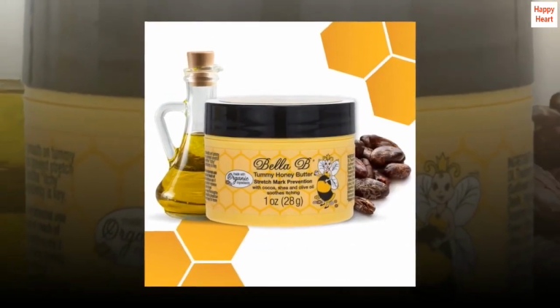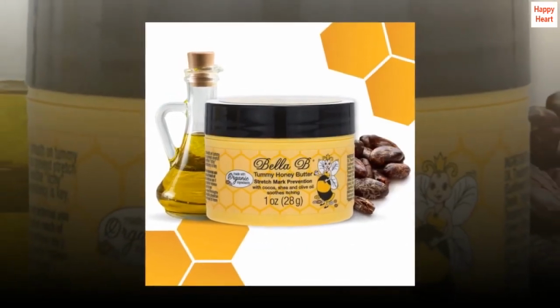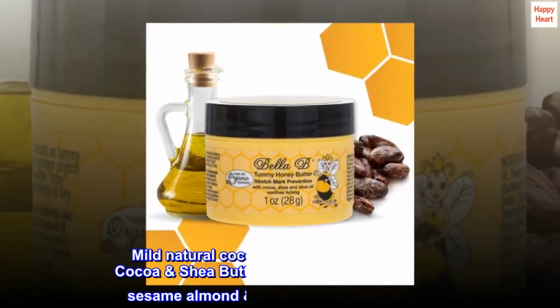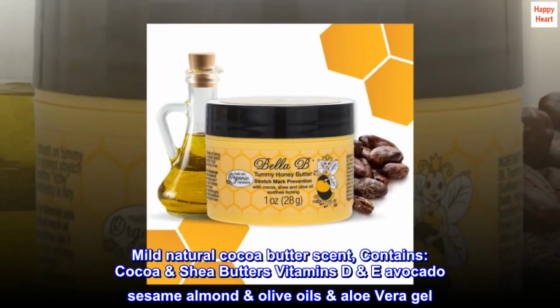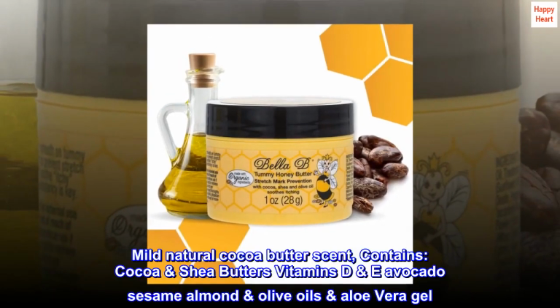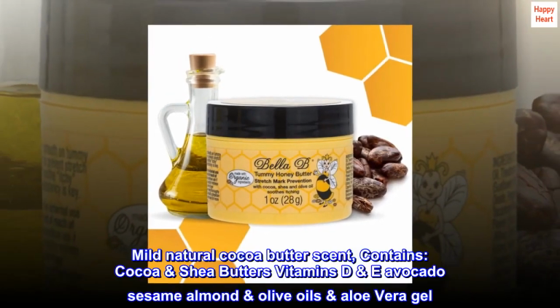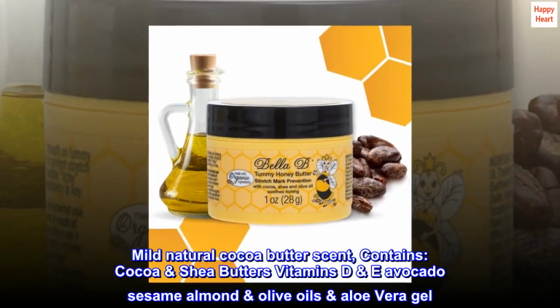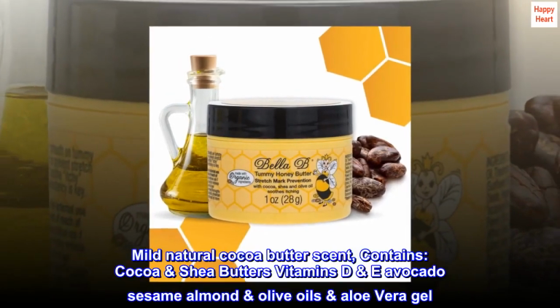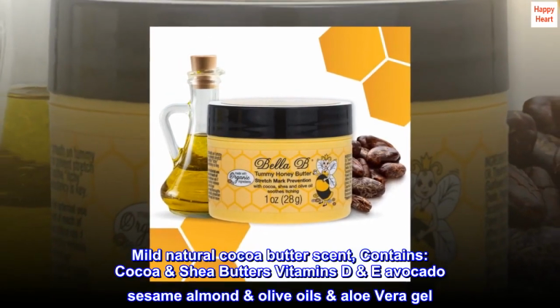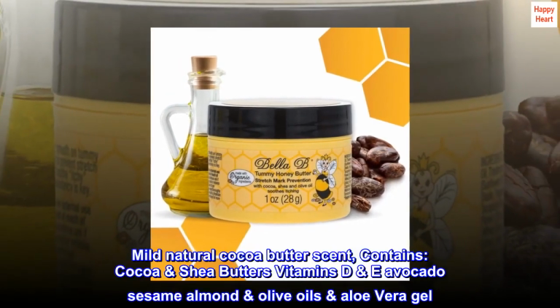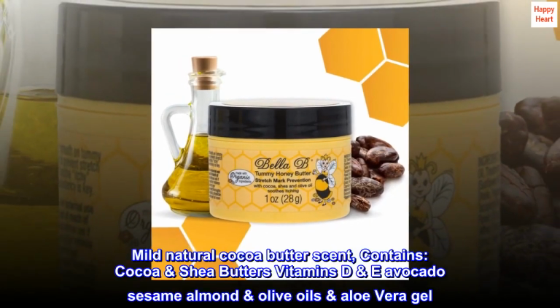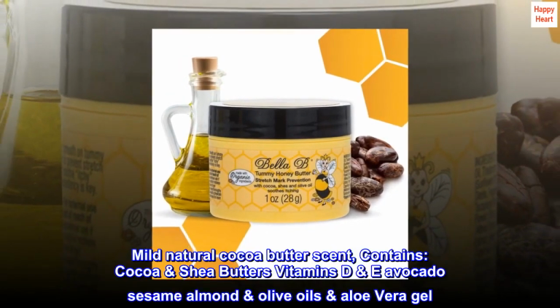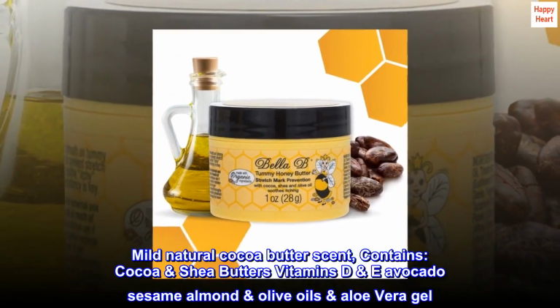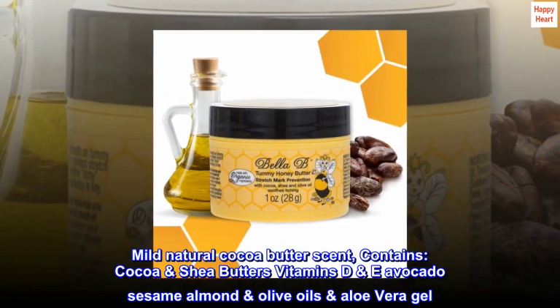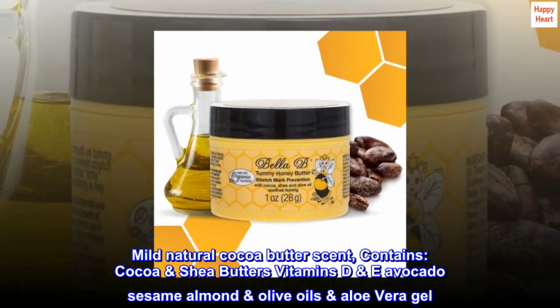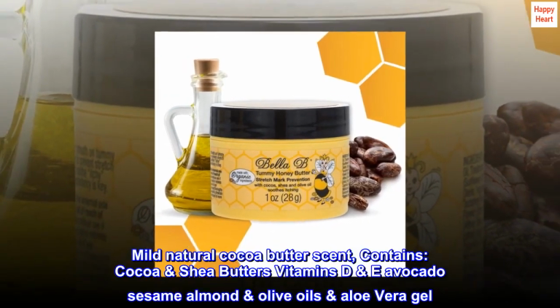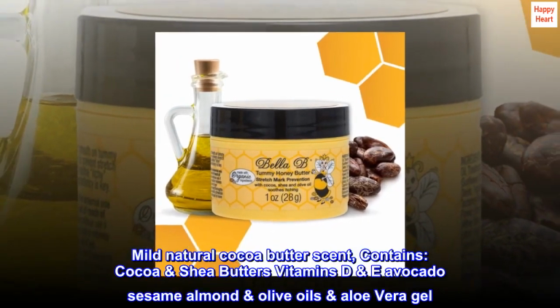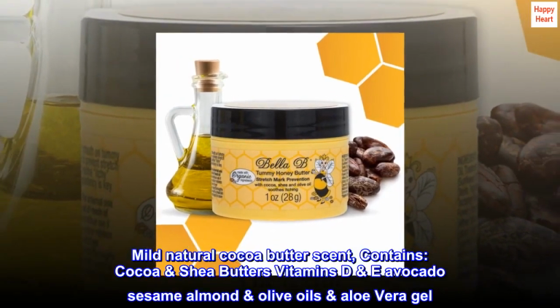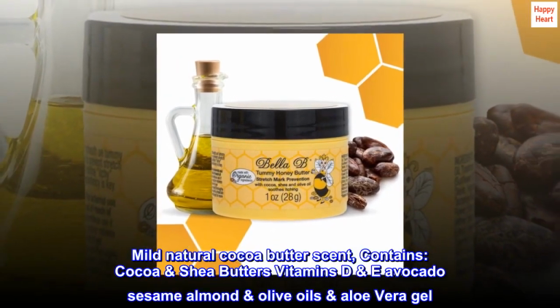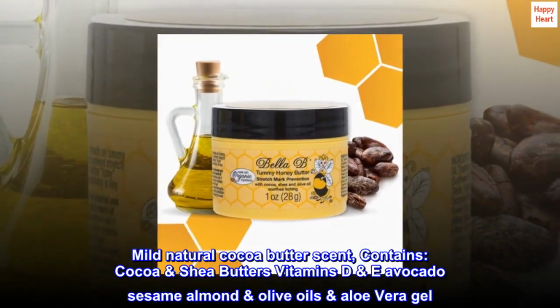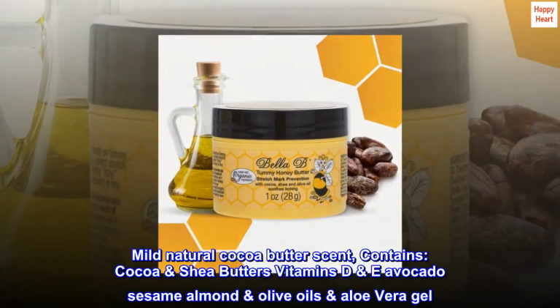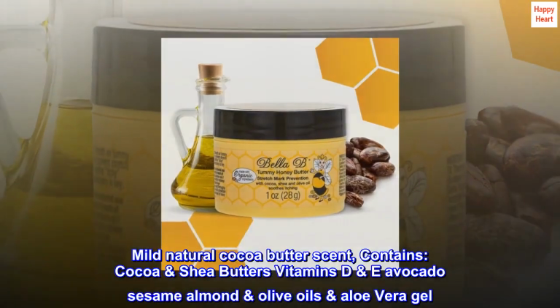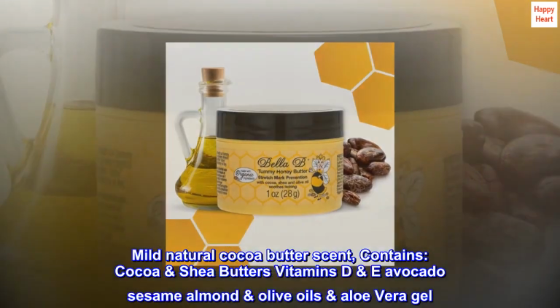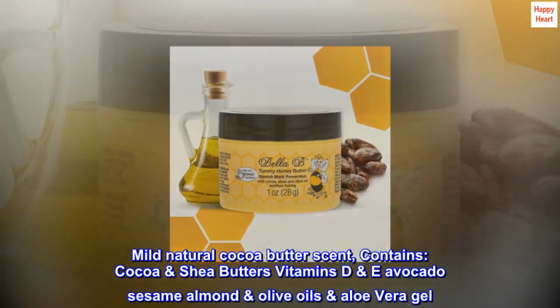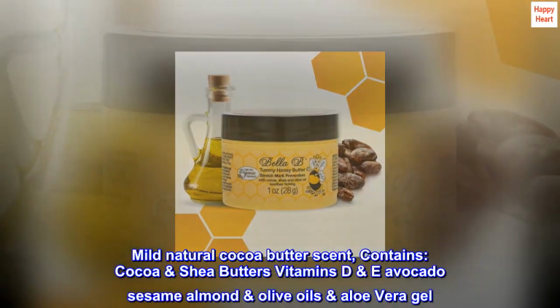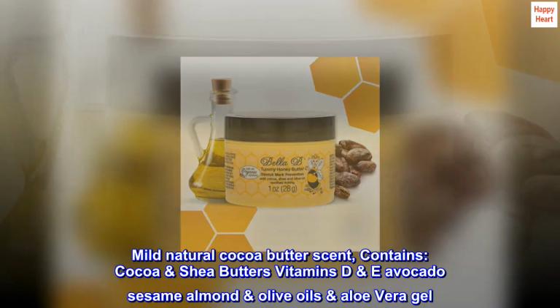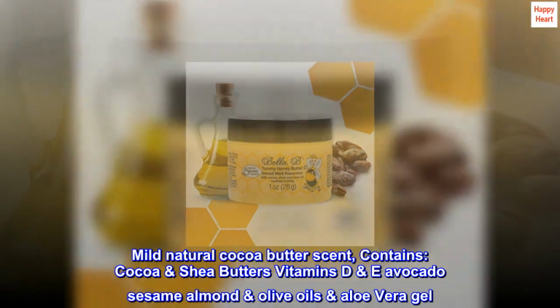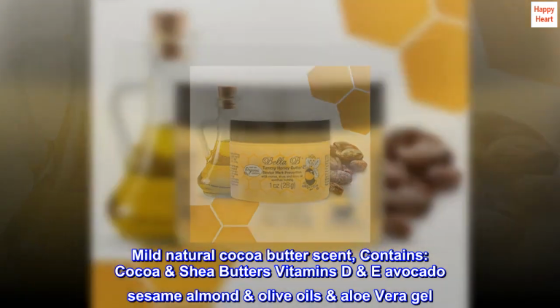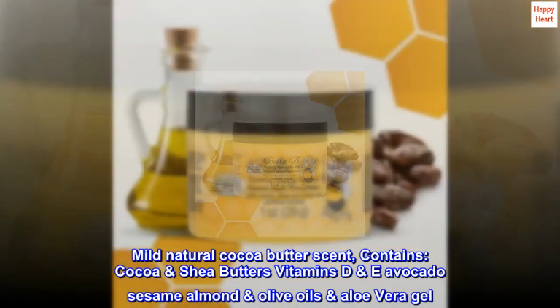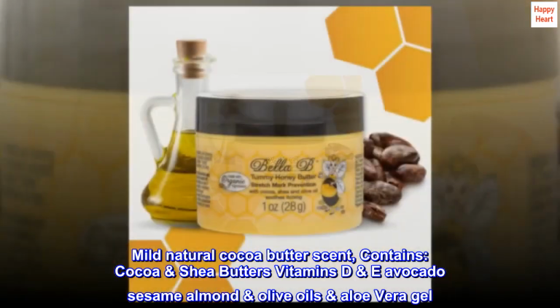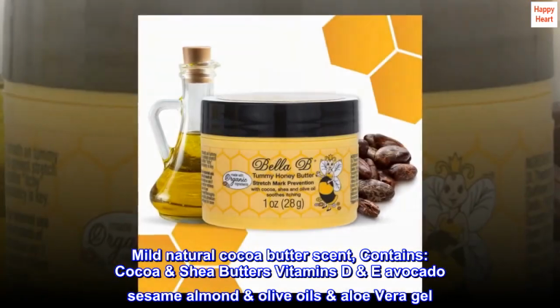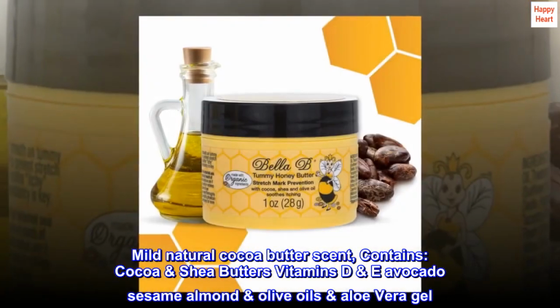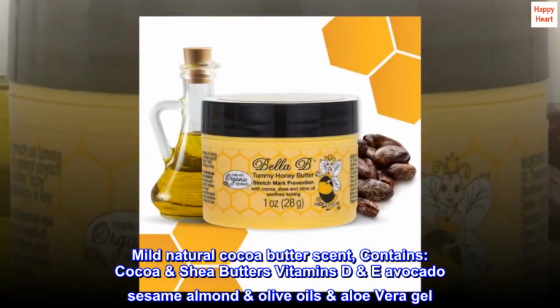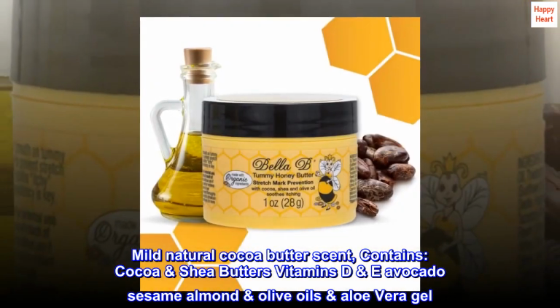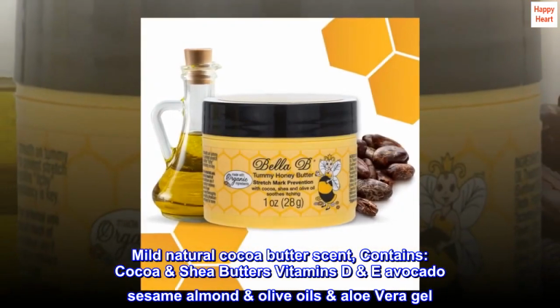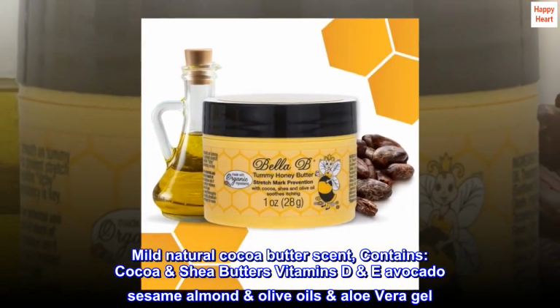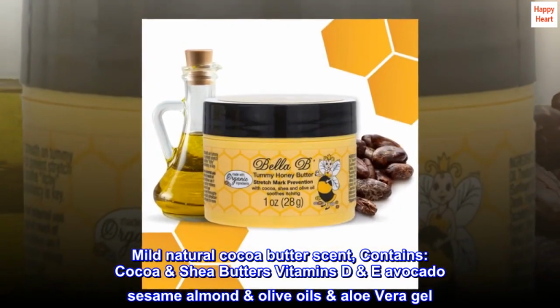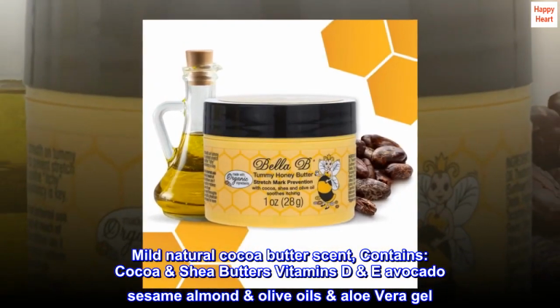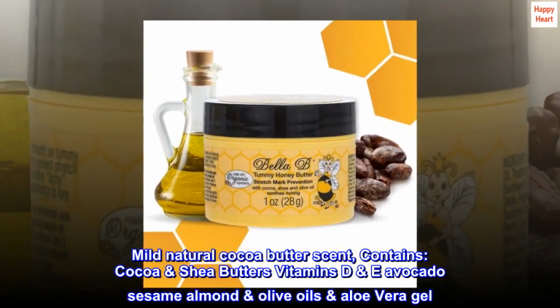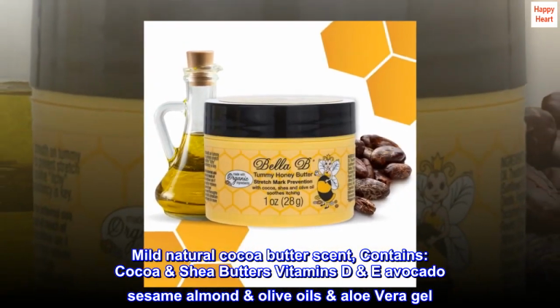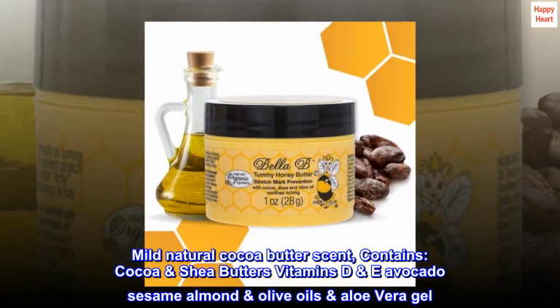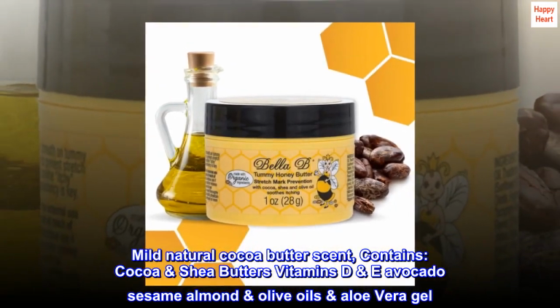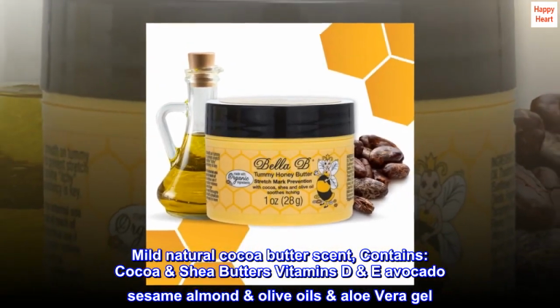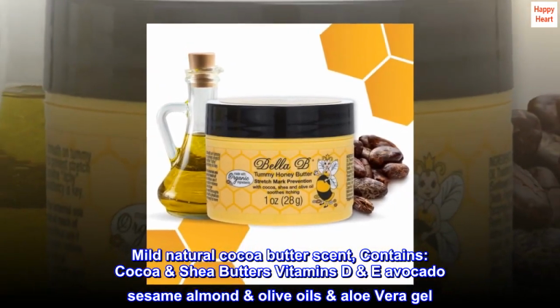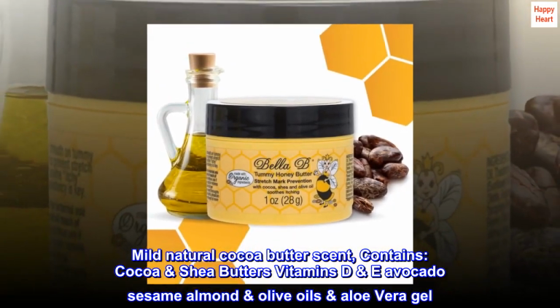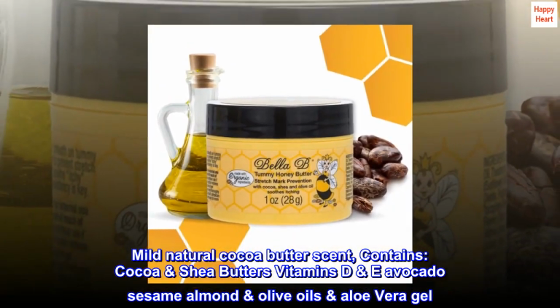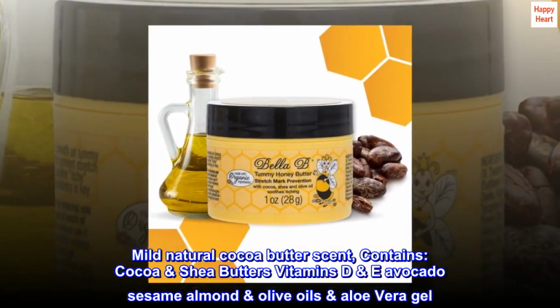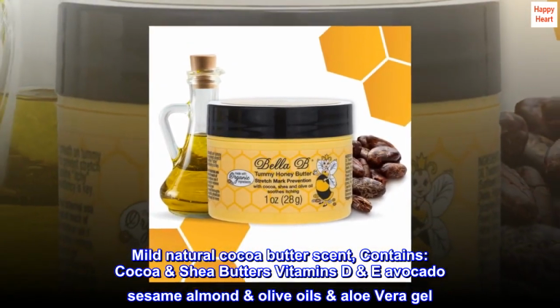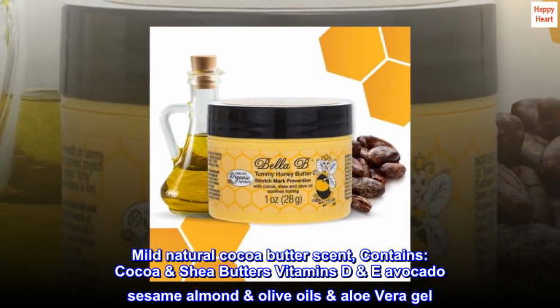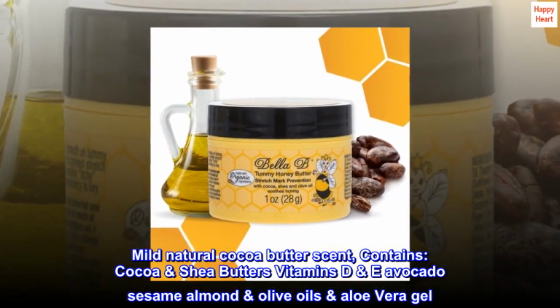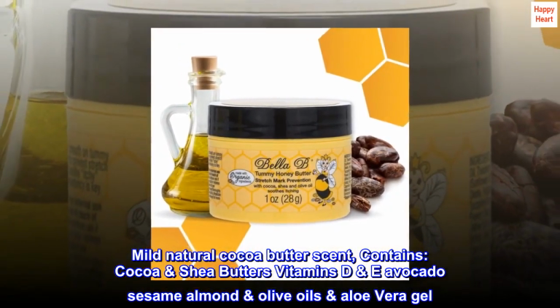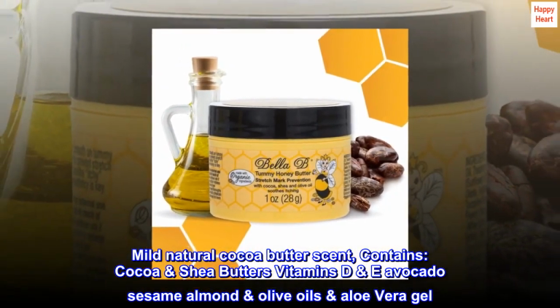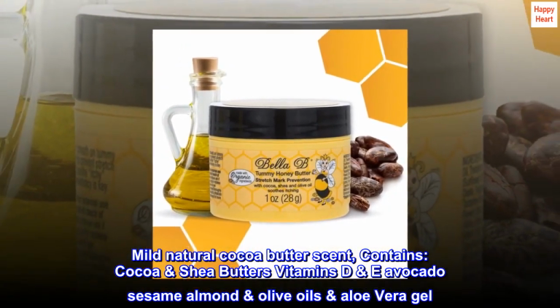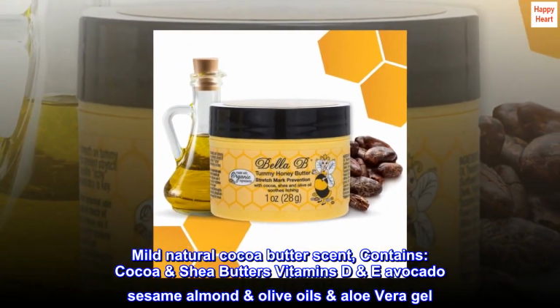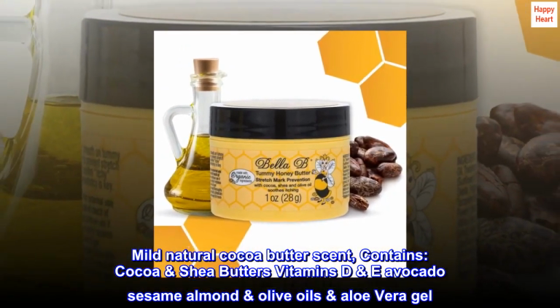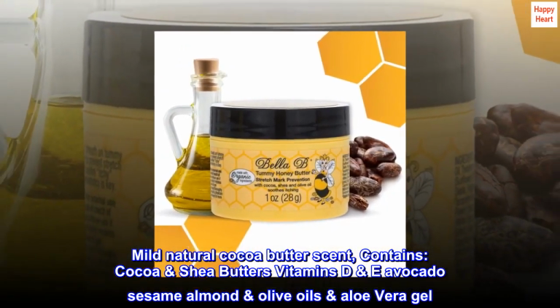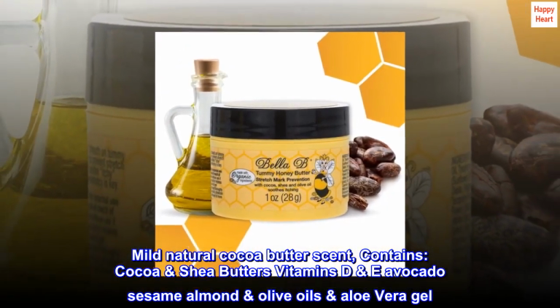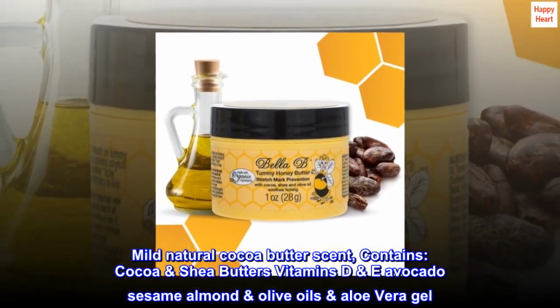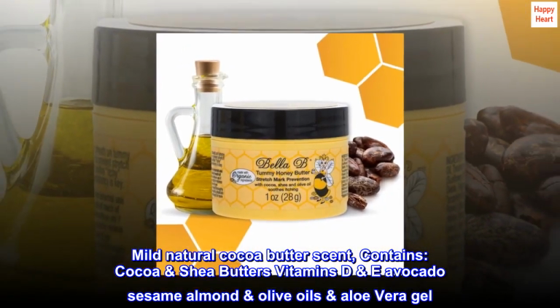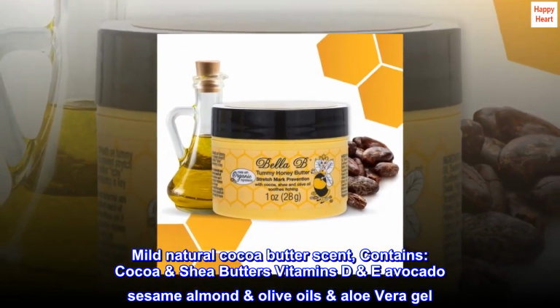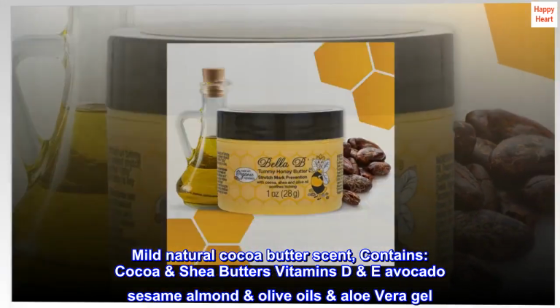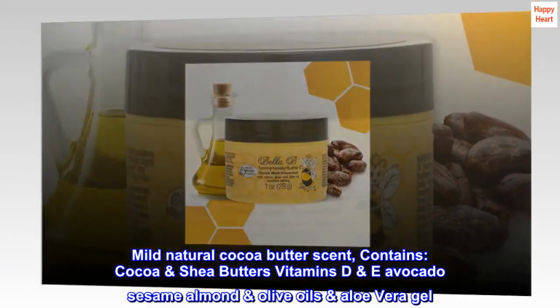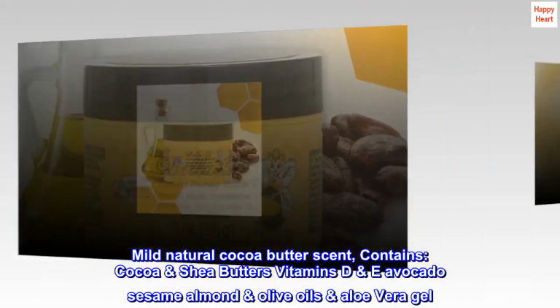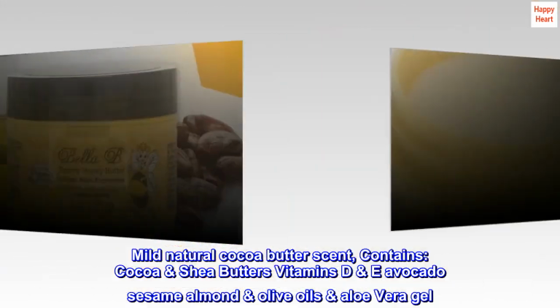It has a mild natural cocoa butter scent and contains Cocoa and Shea Butters, Vitamins D and E, Avocado, Sesame, Almond, and Olive Oils, and Aloe Vera Gel.